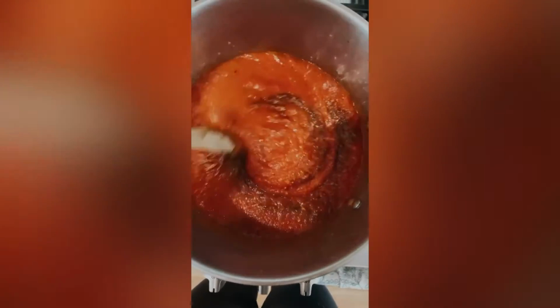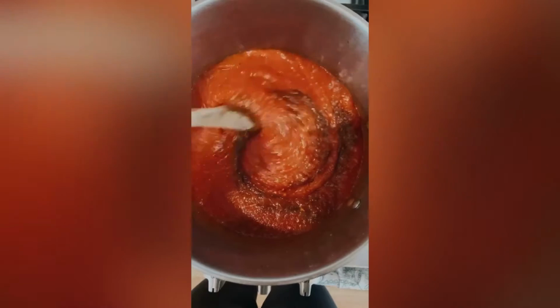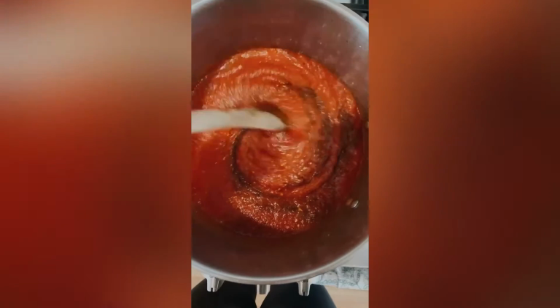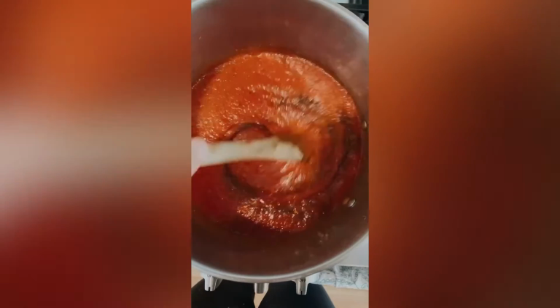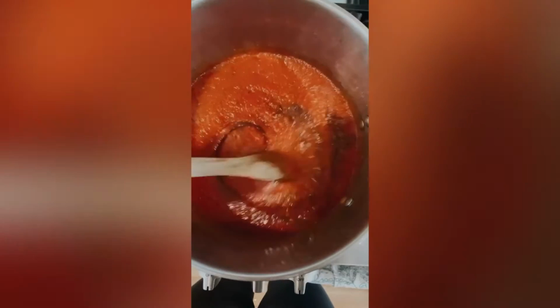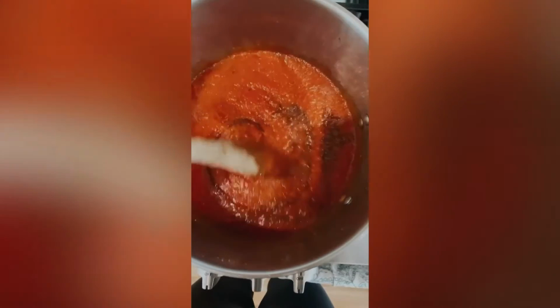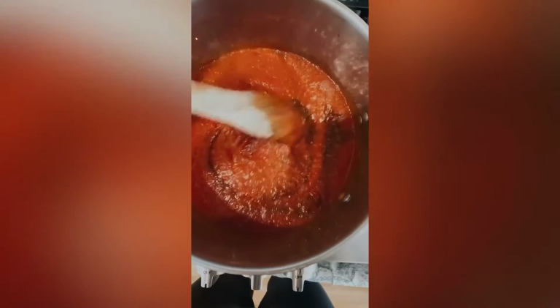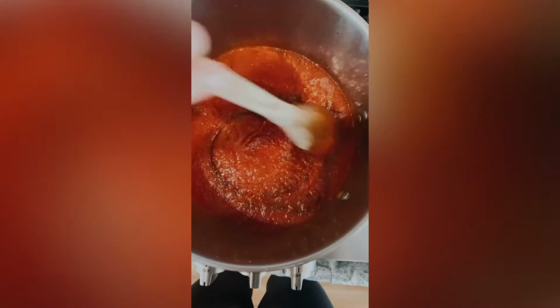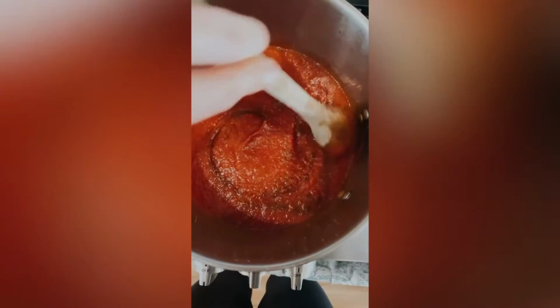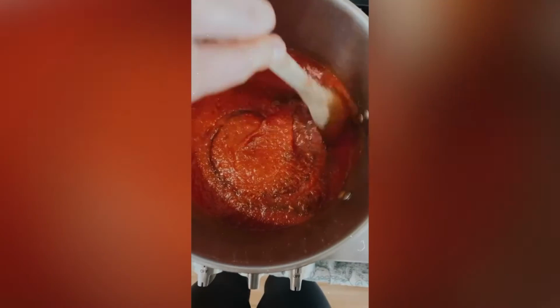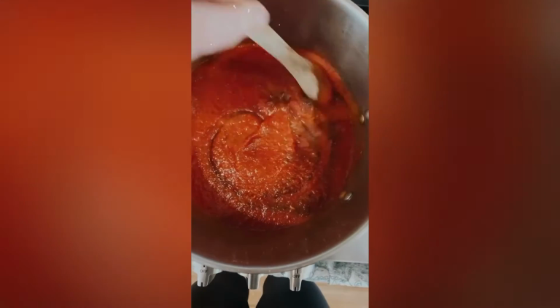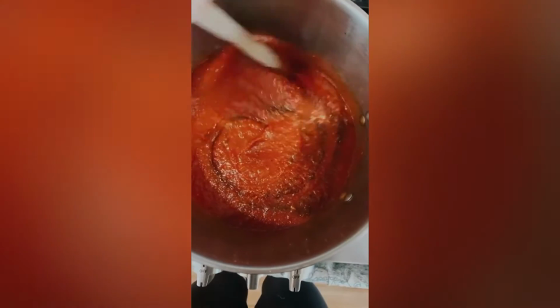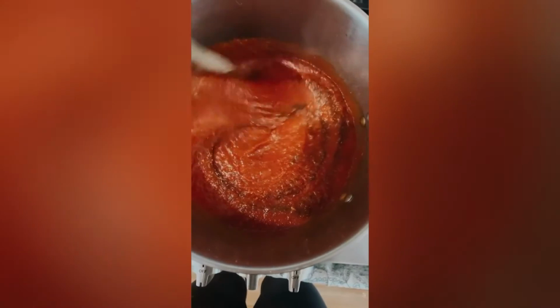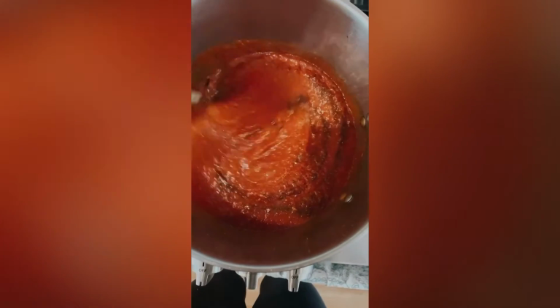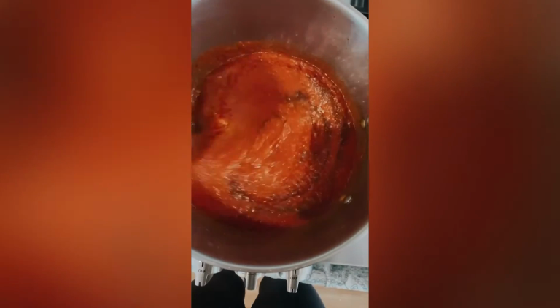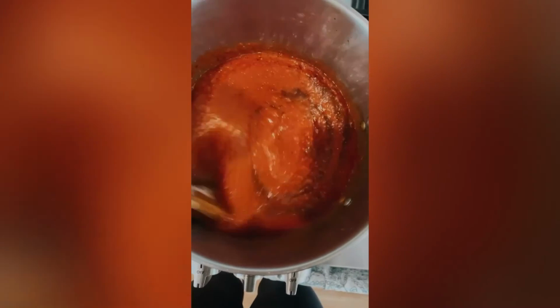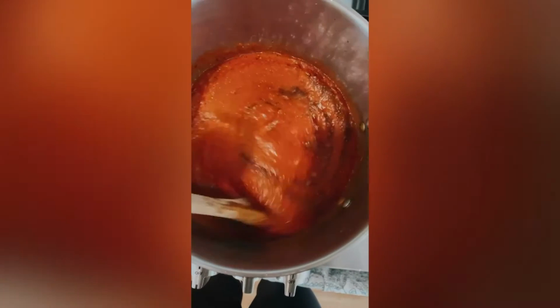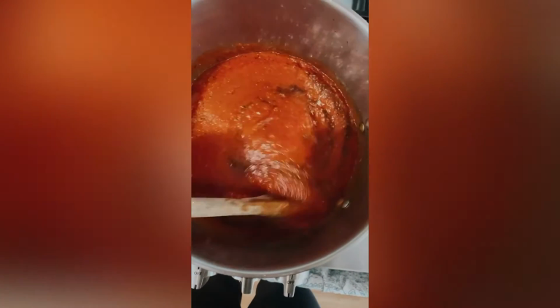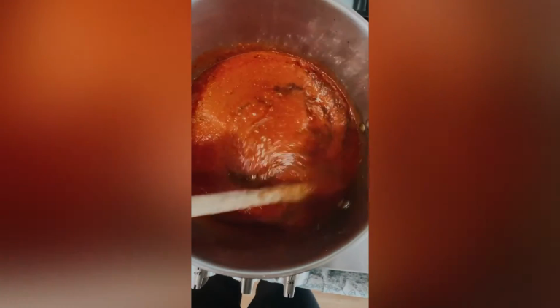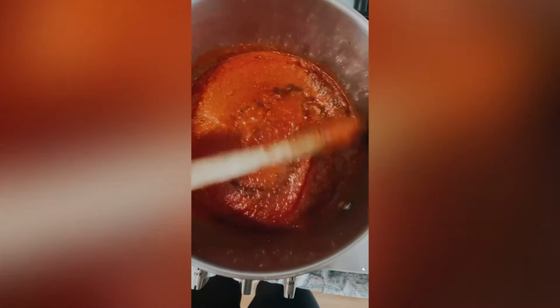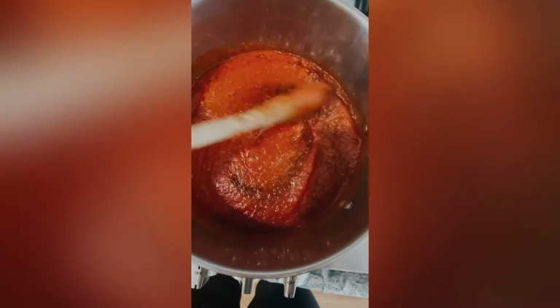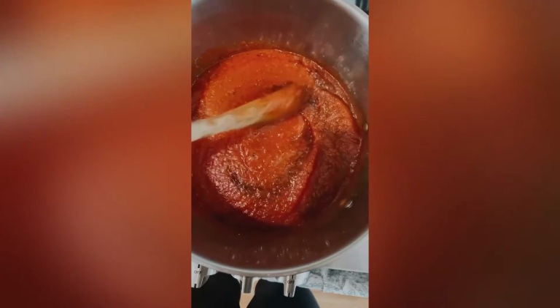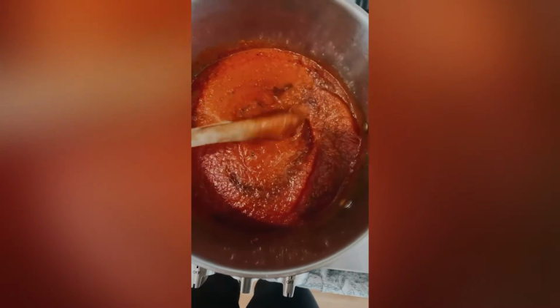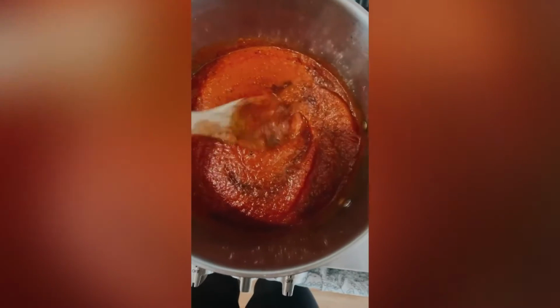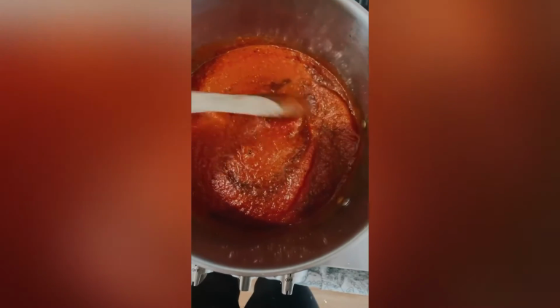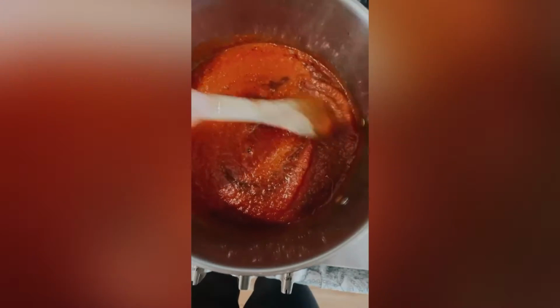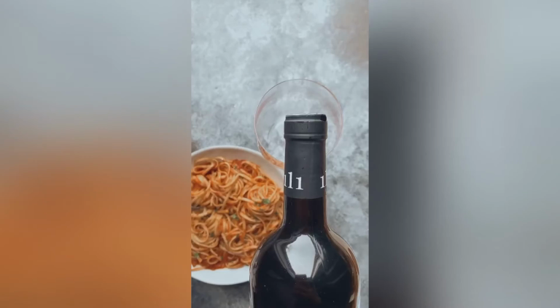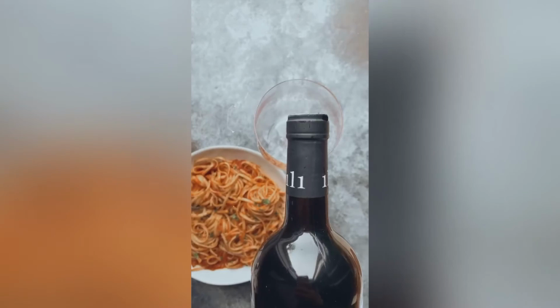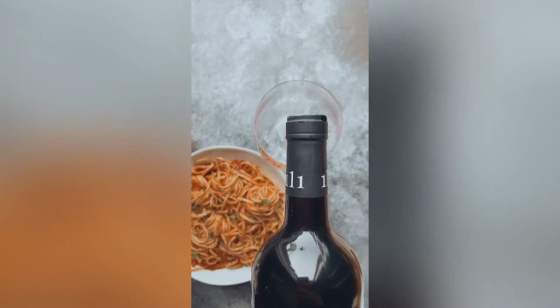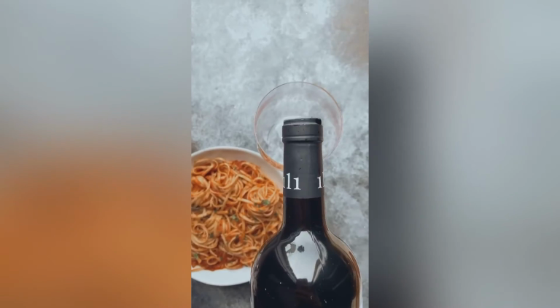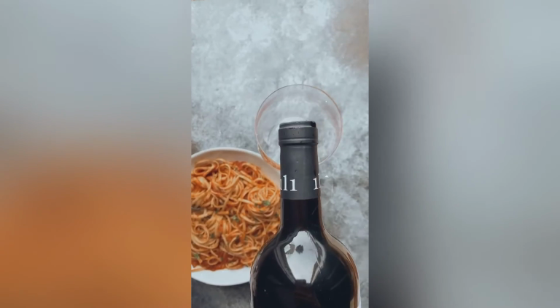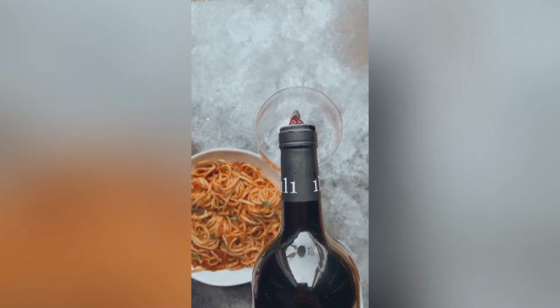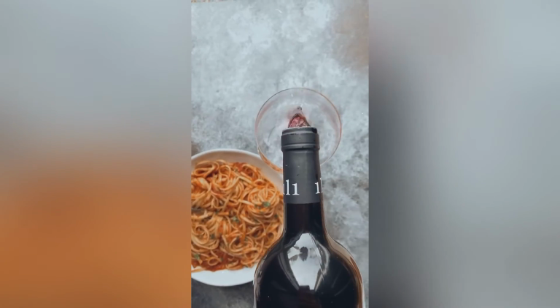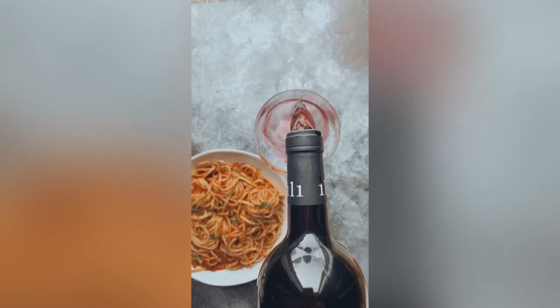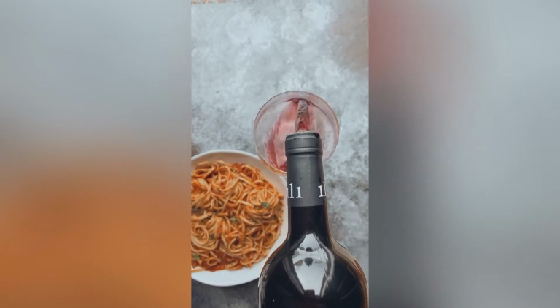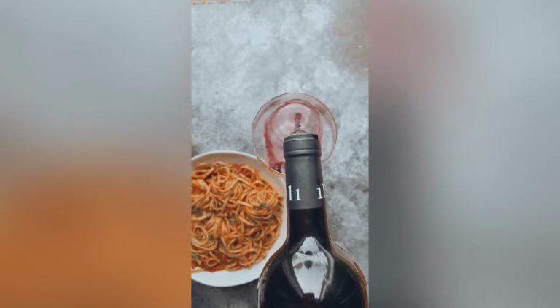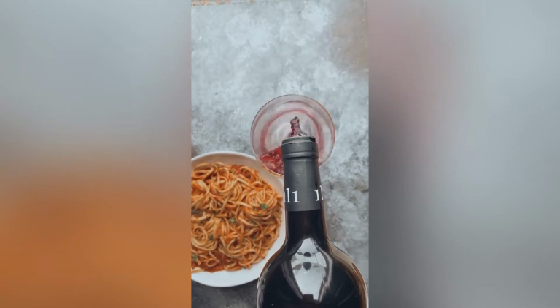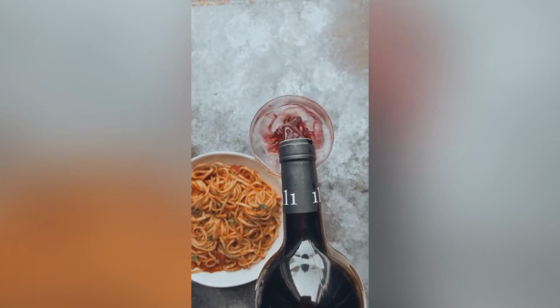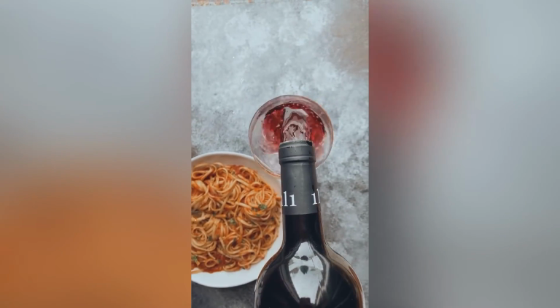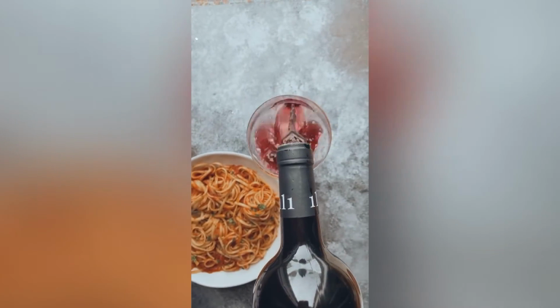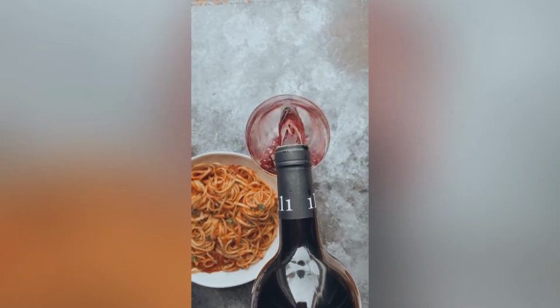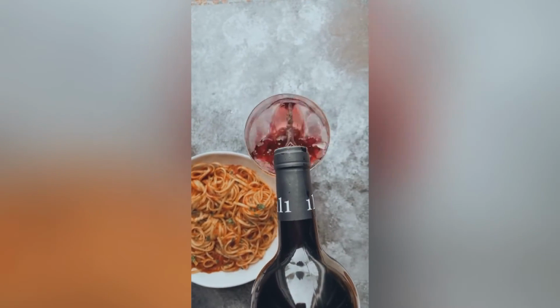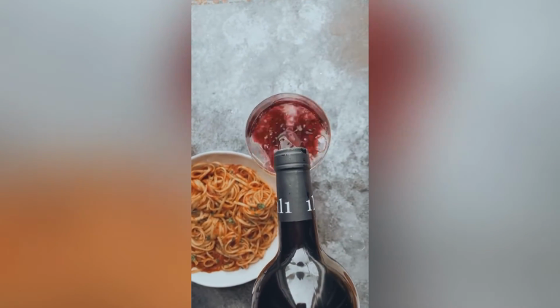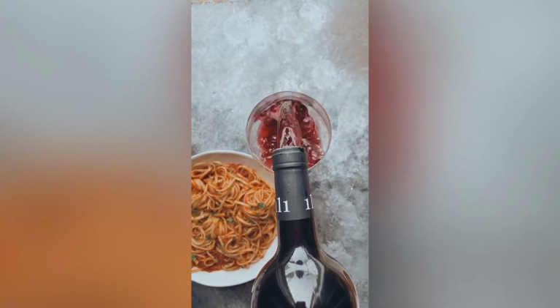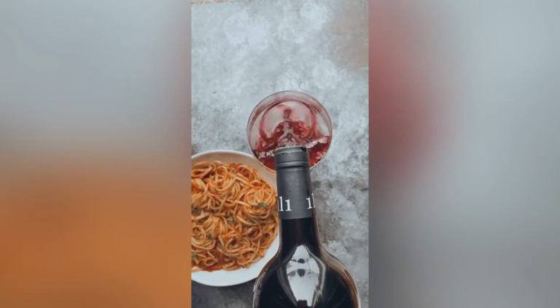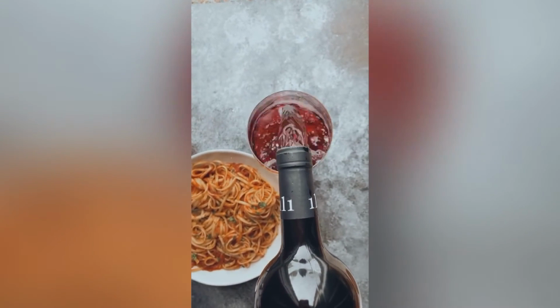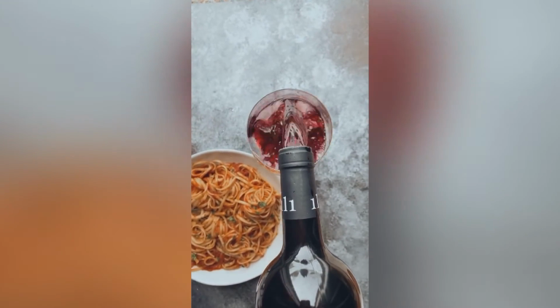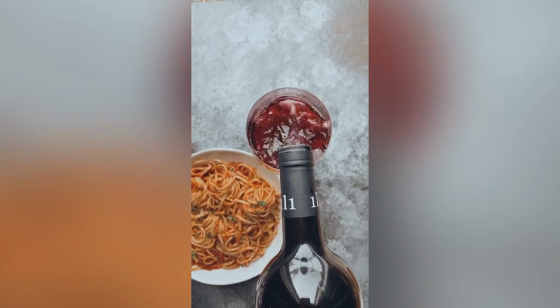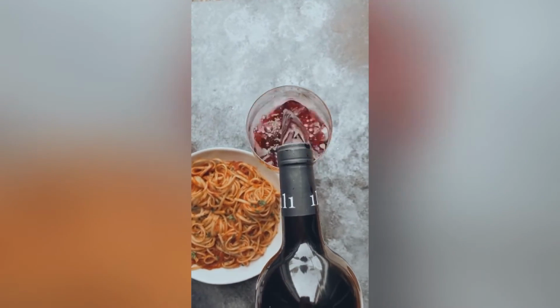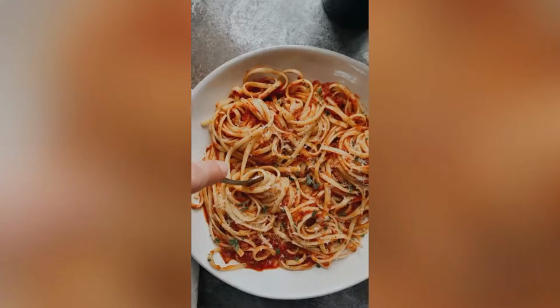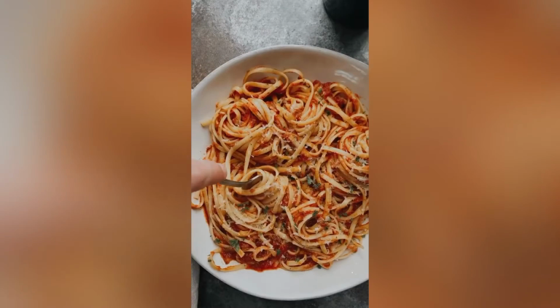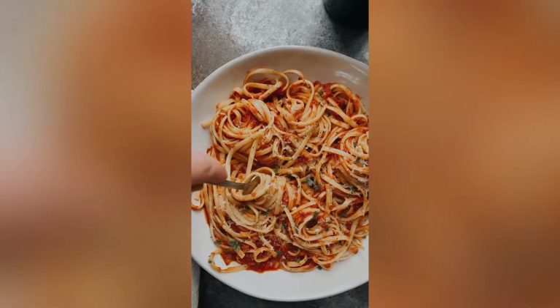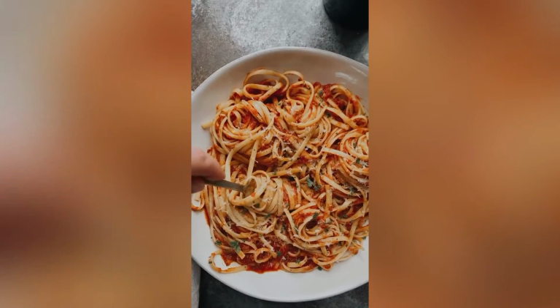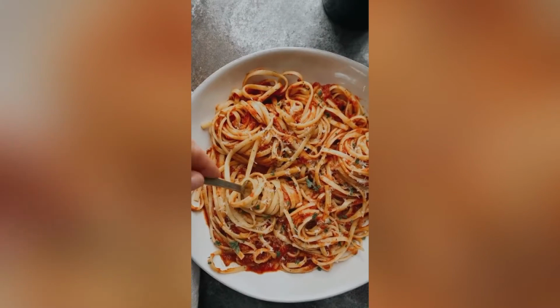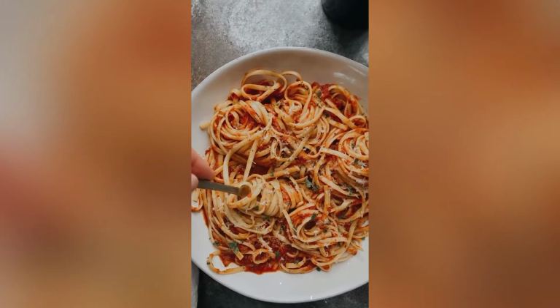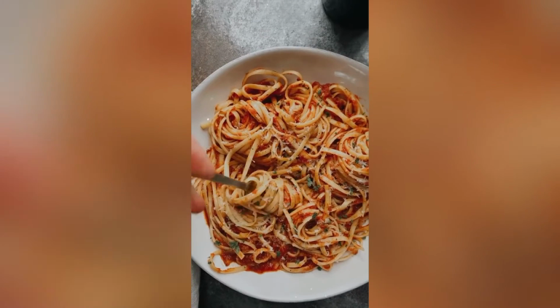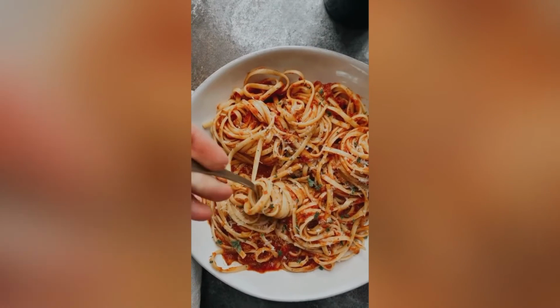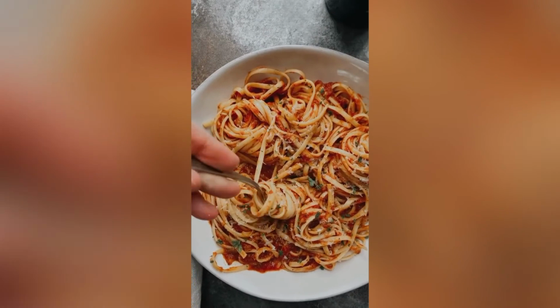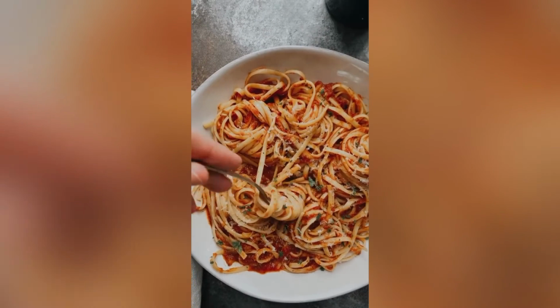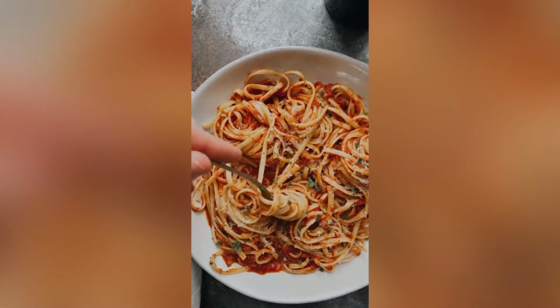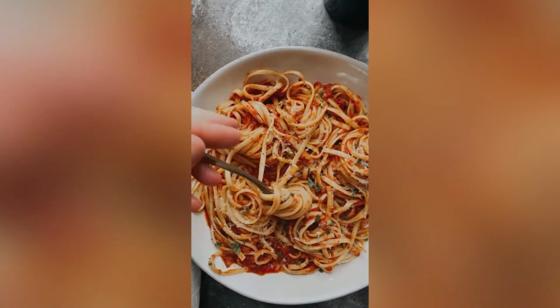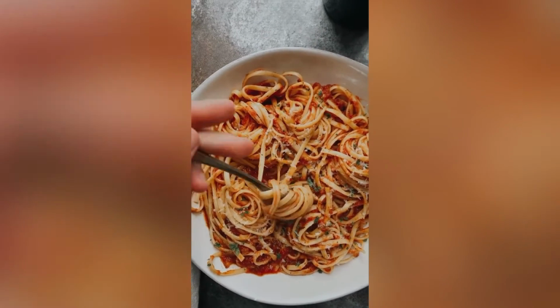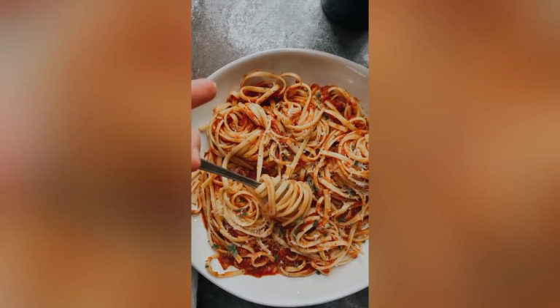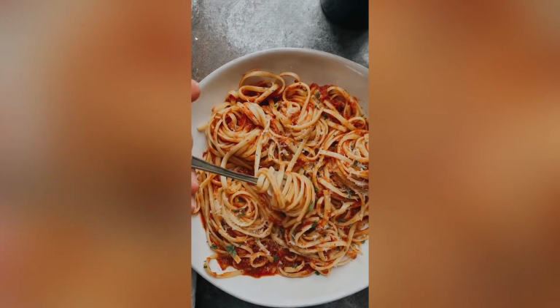Stir everything together and let this simmer away on the stove. Serve with pasta and a glass of red wine.